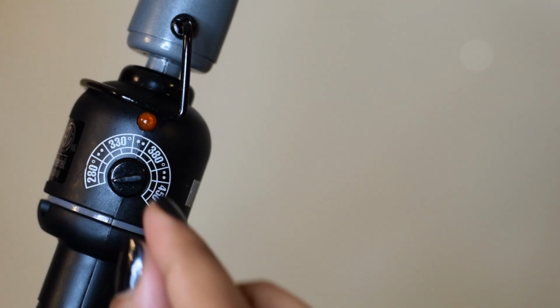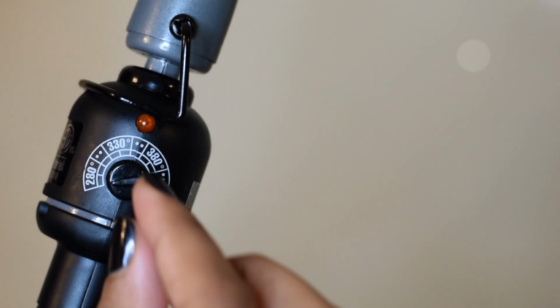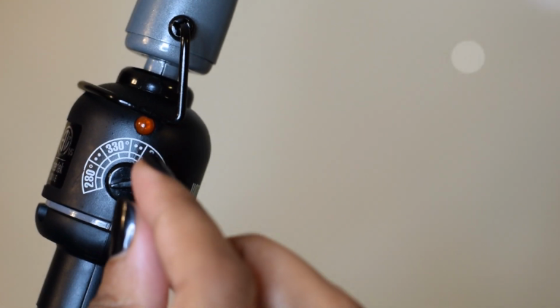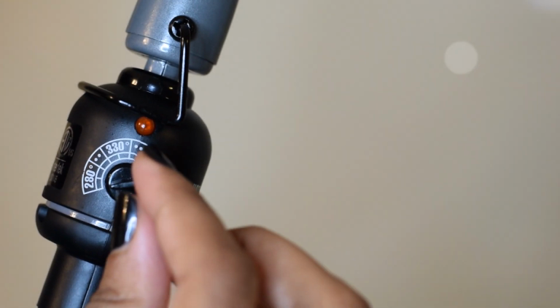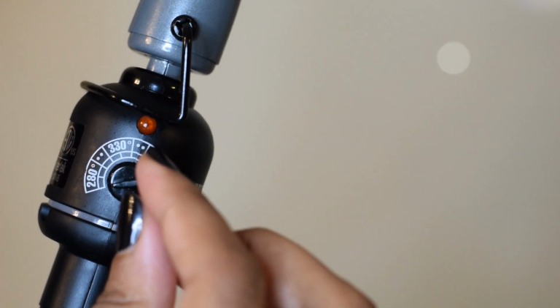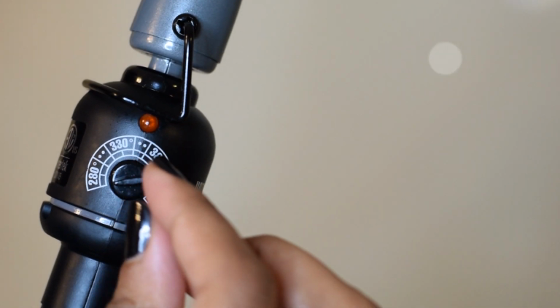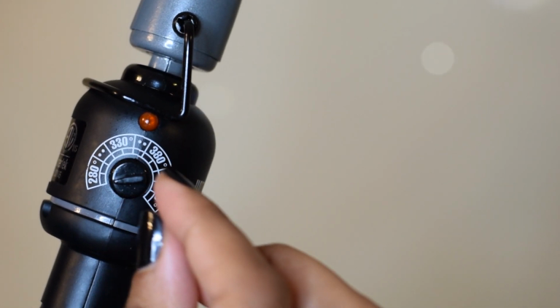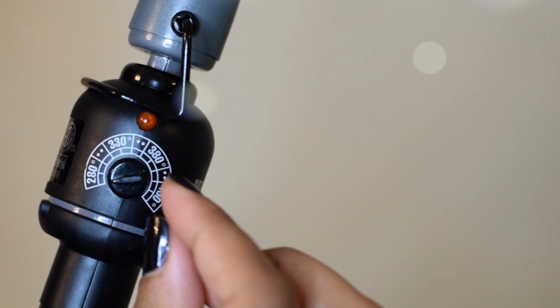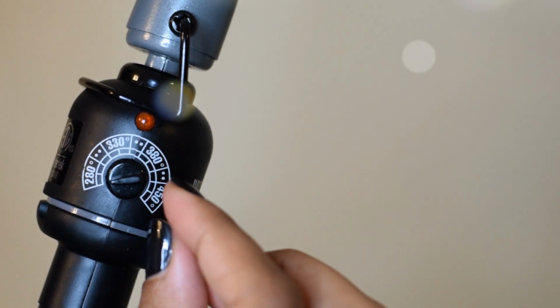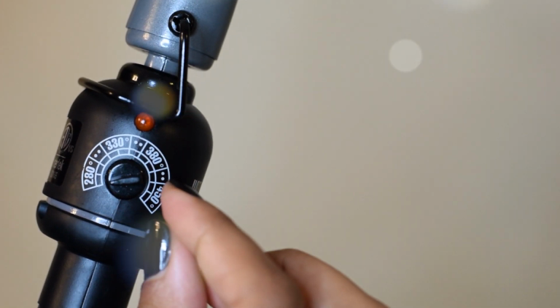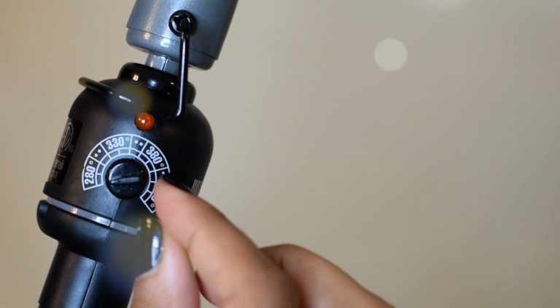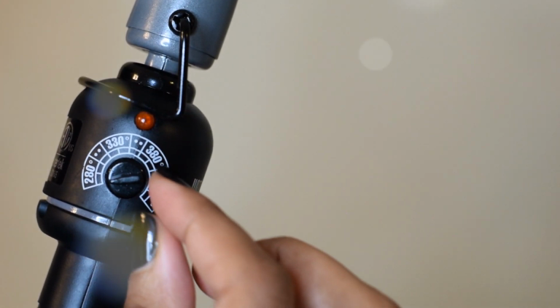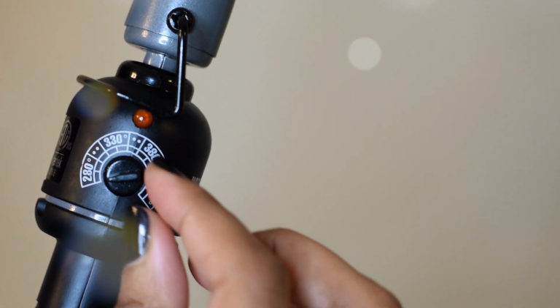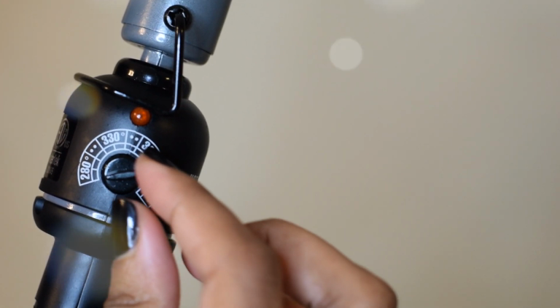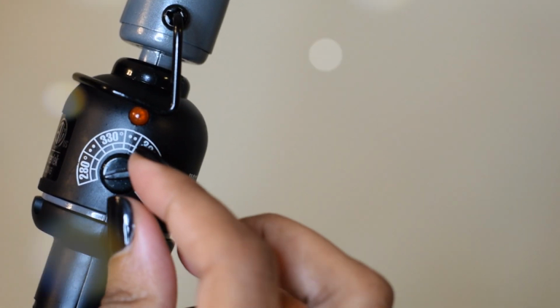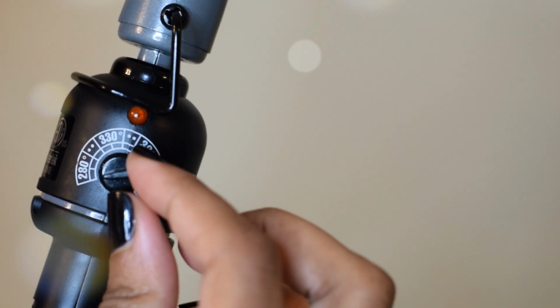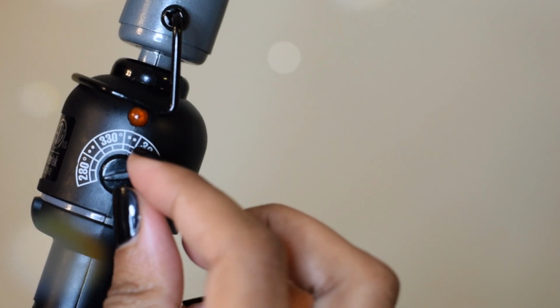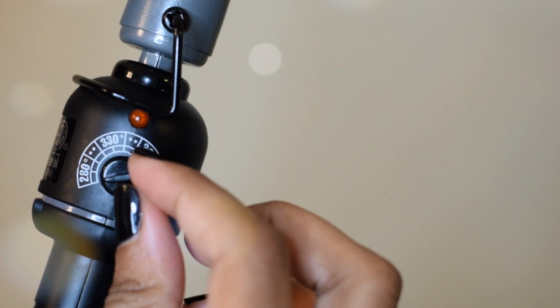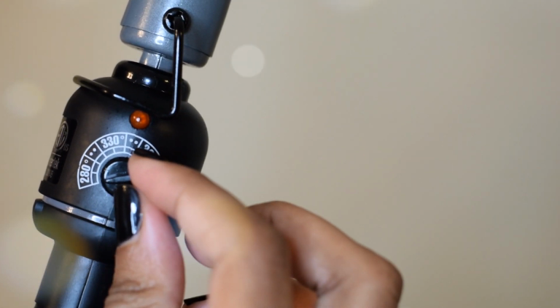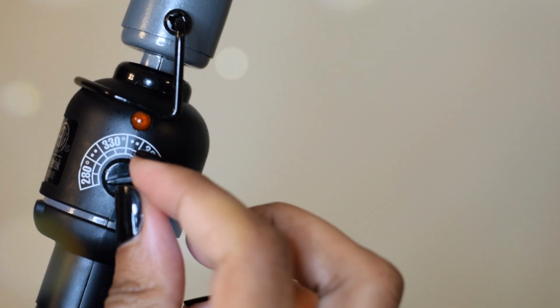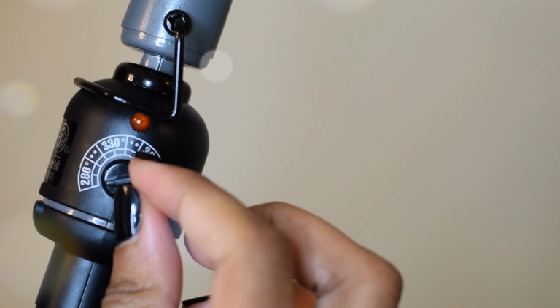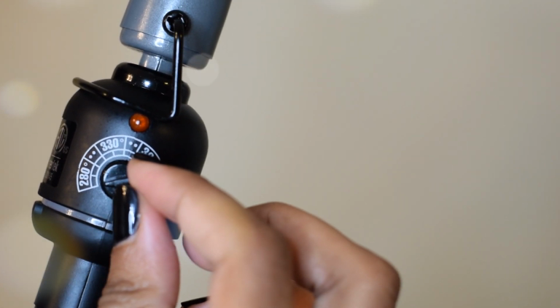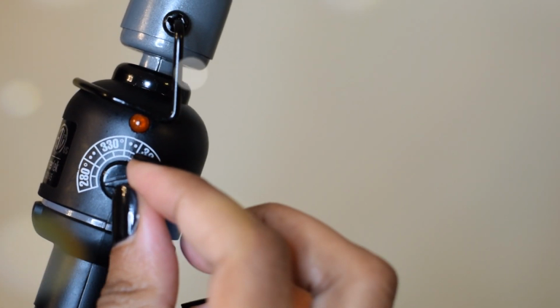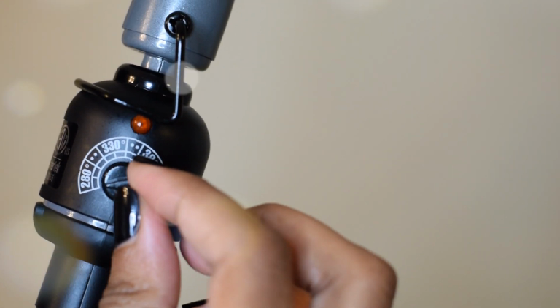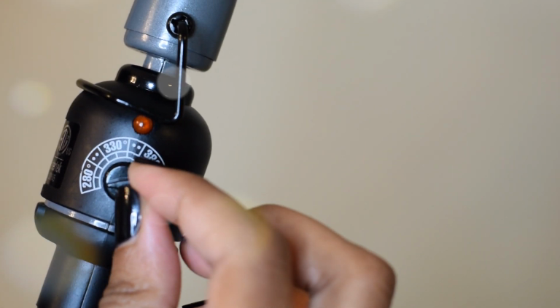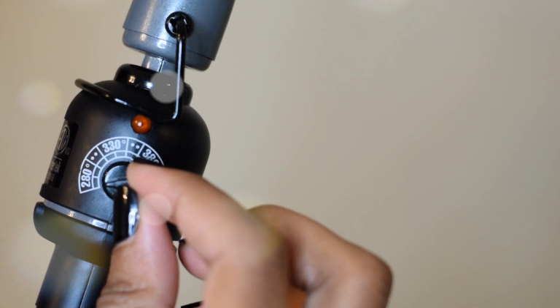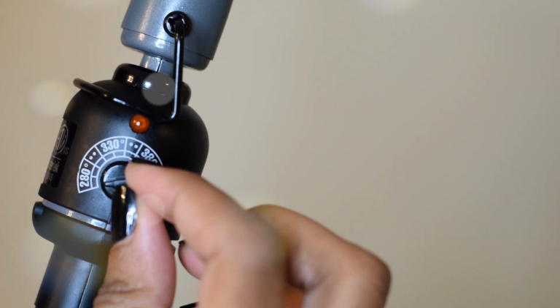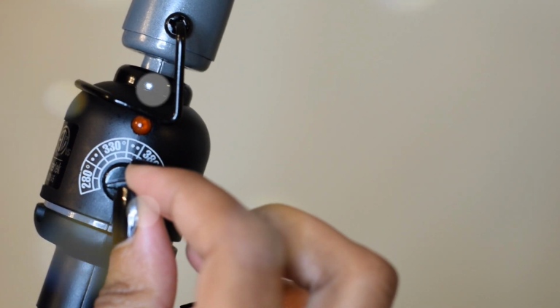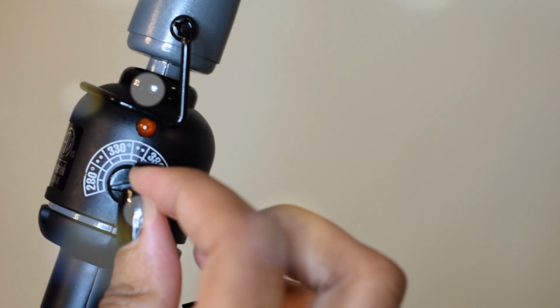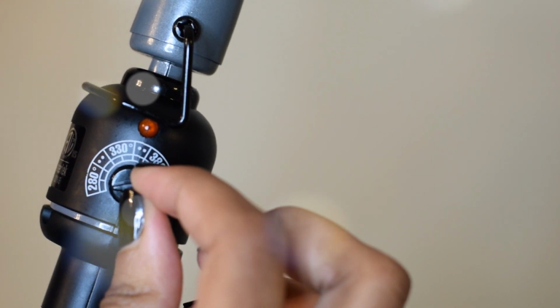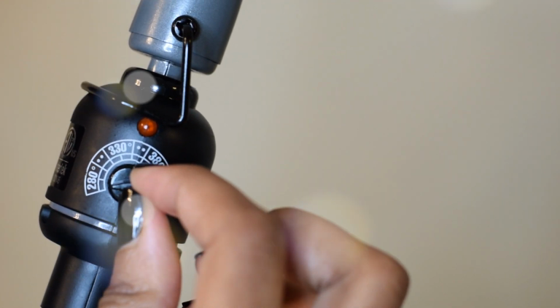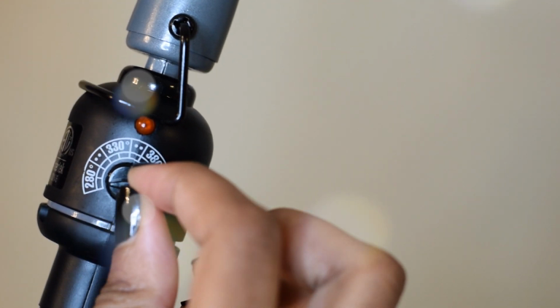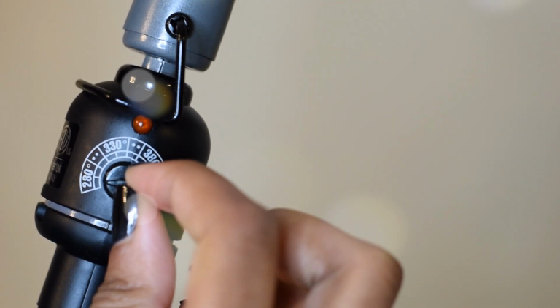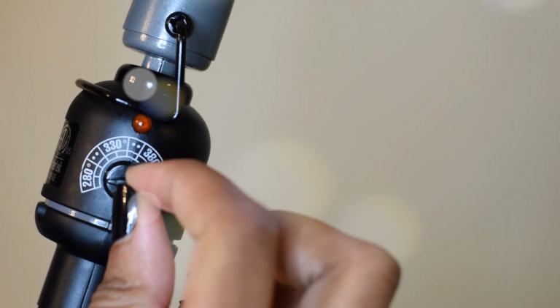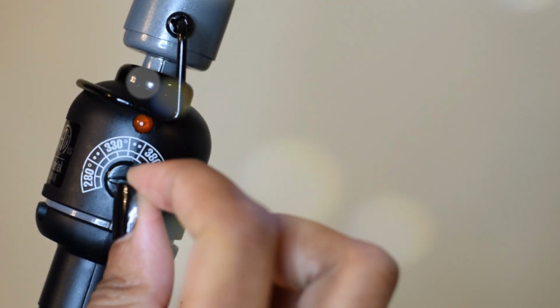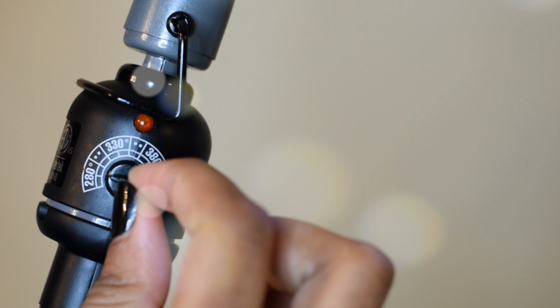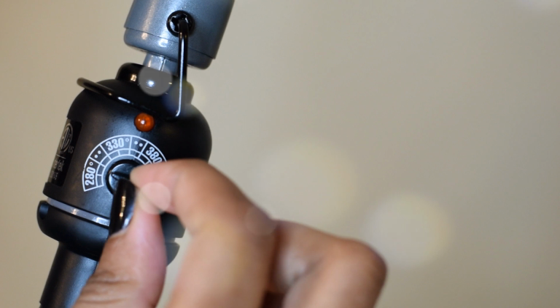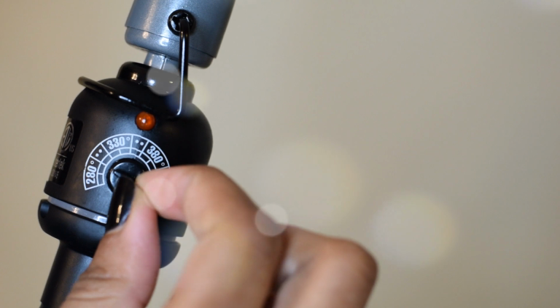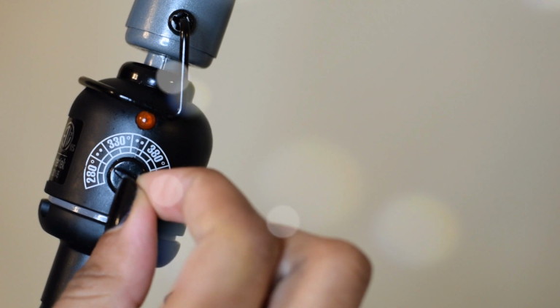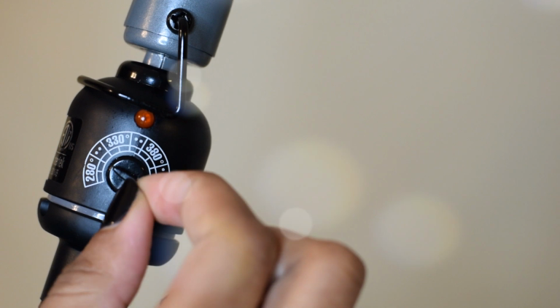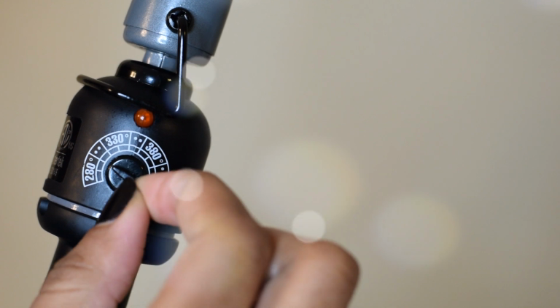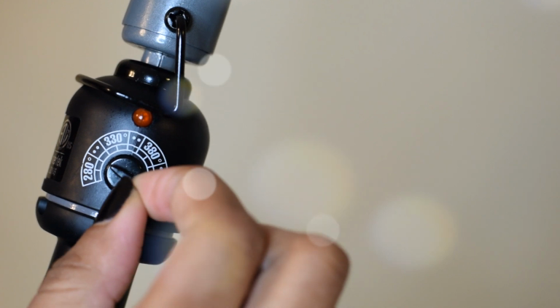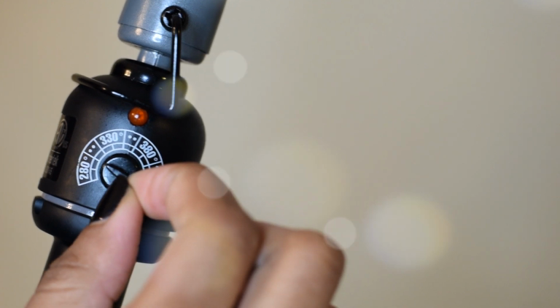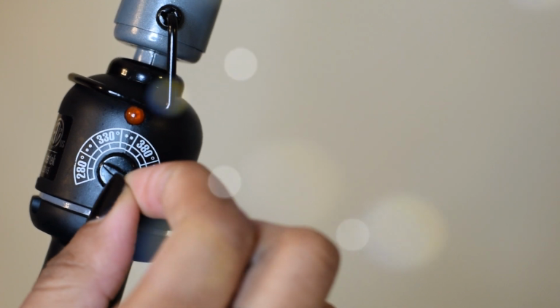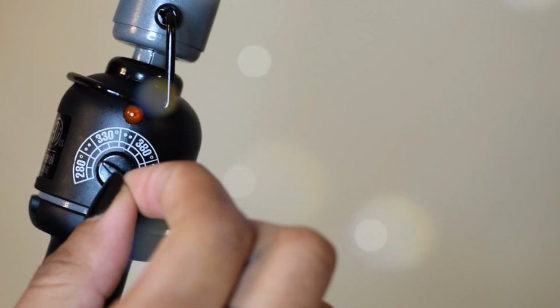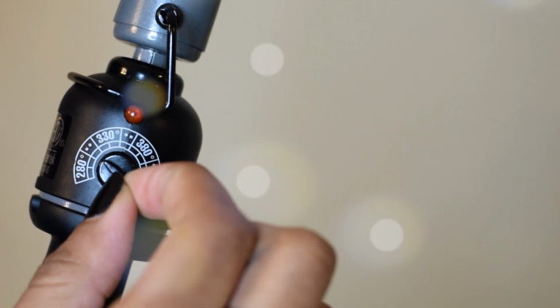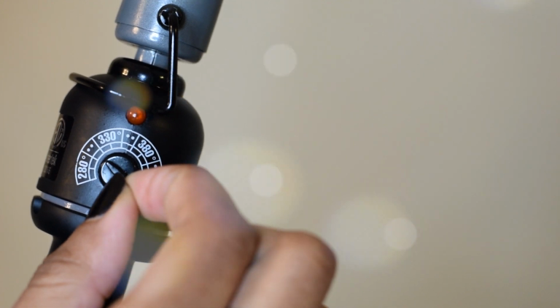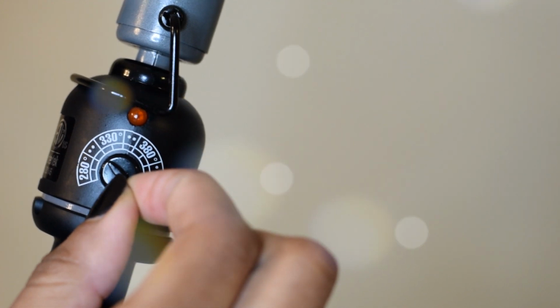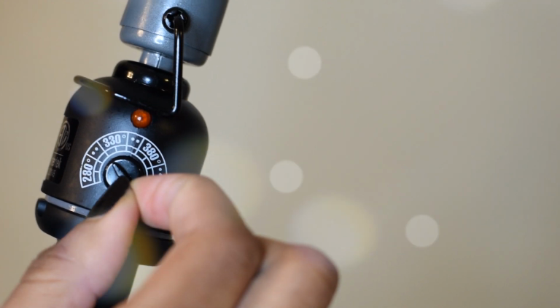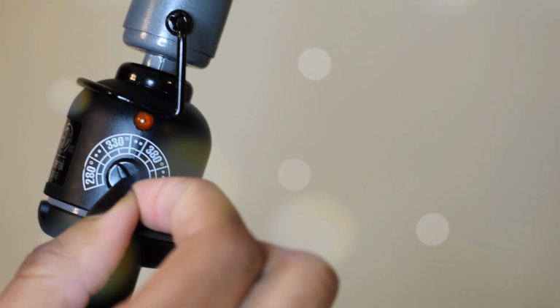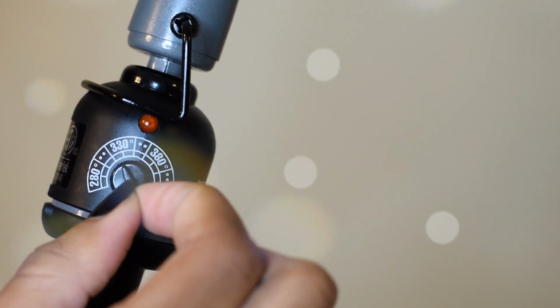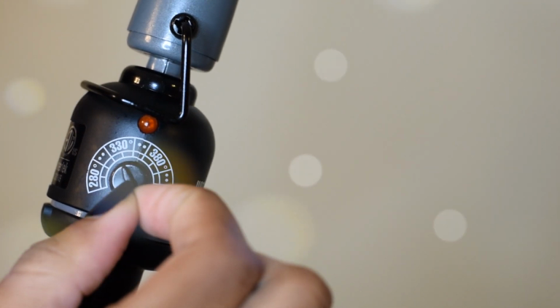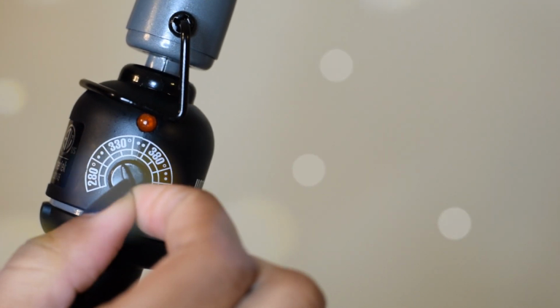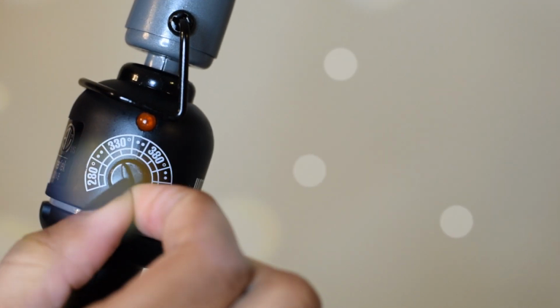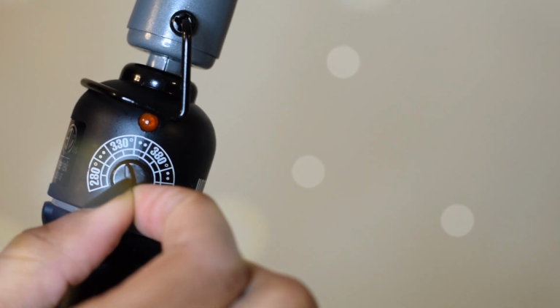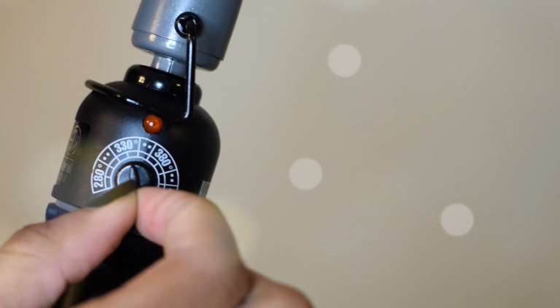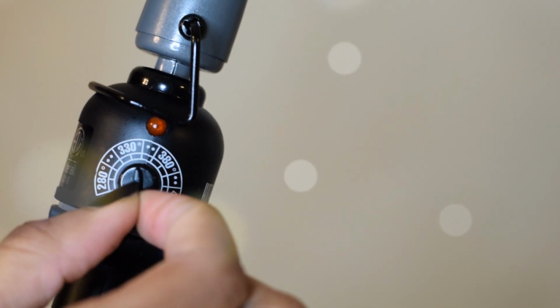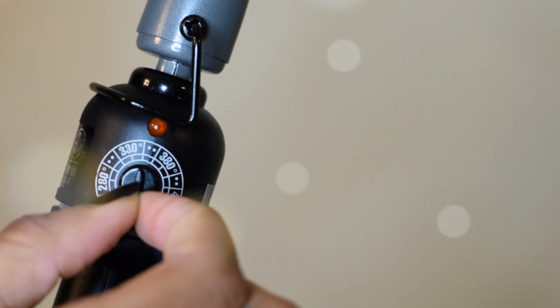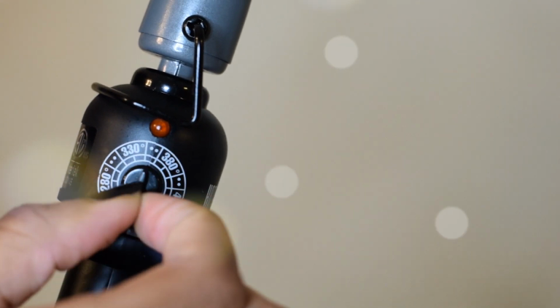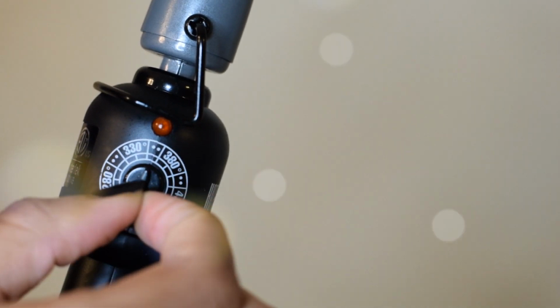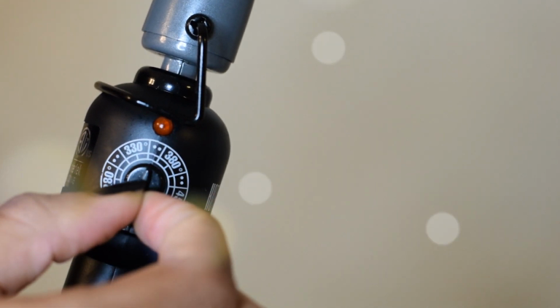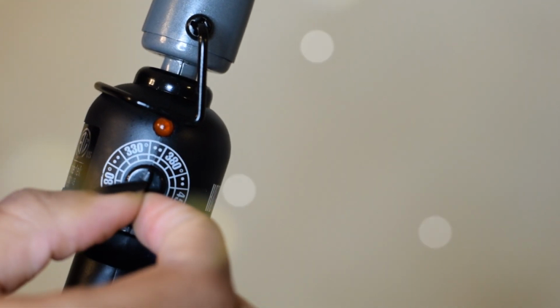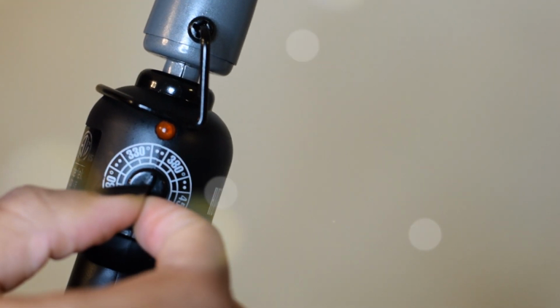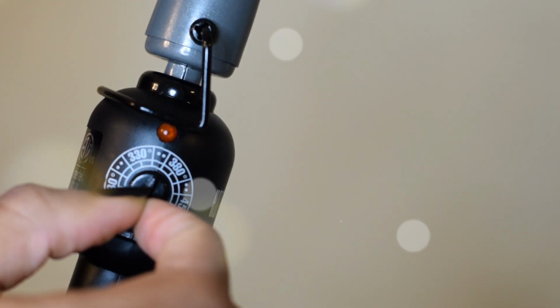The curler comes with a great heat setting. I decided to set mine at 380, but you guys make sure you know your hair and how much heat your hair can take.